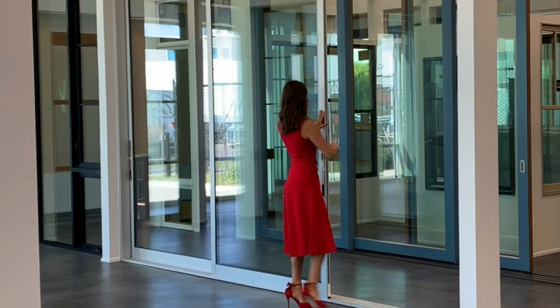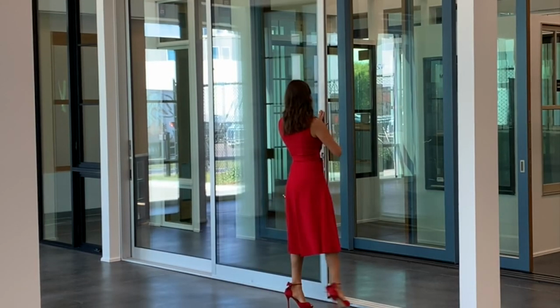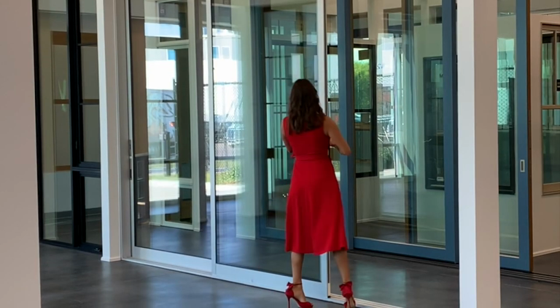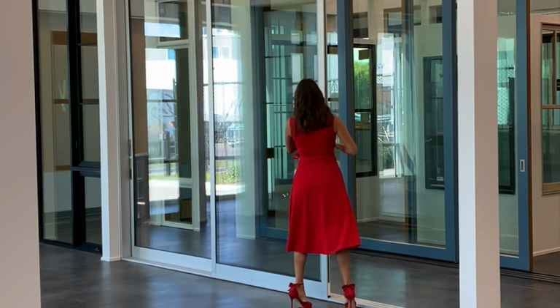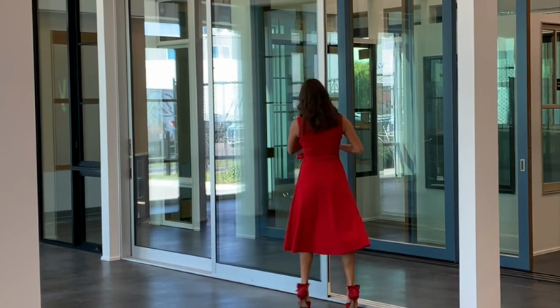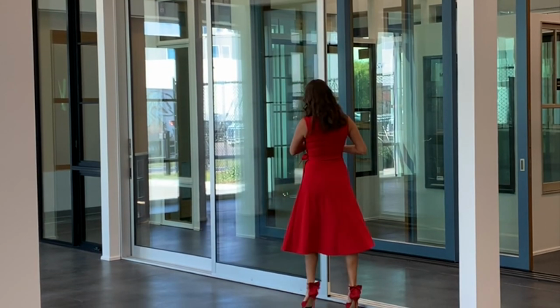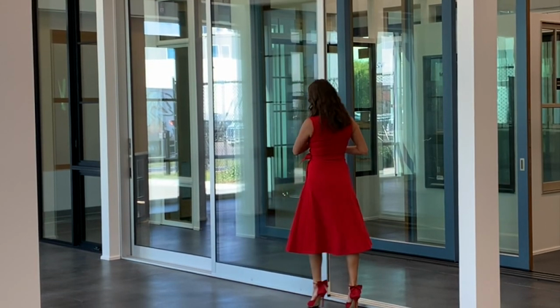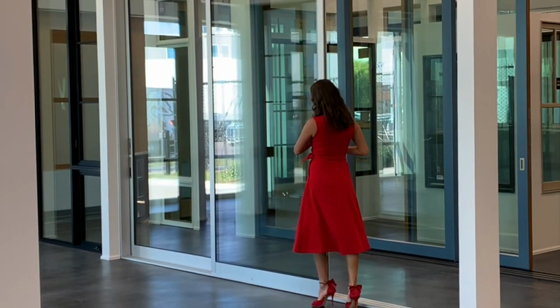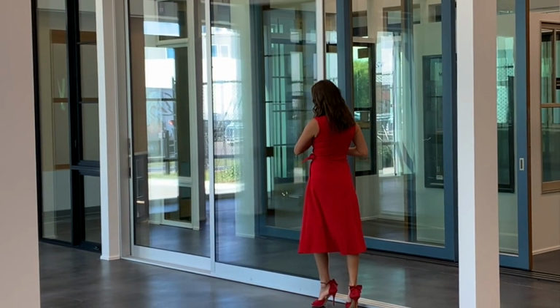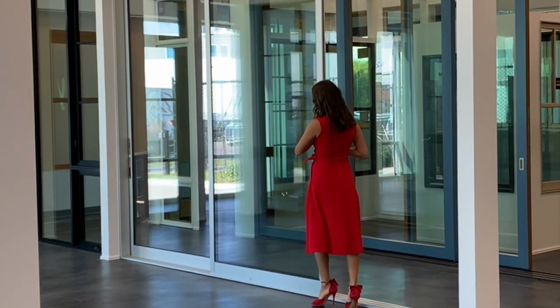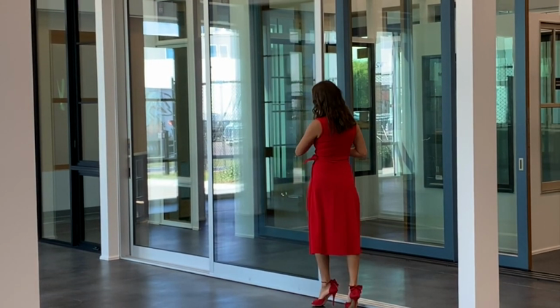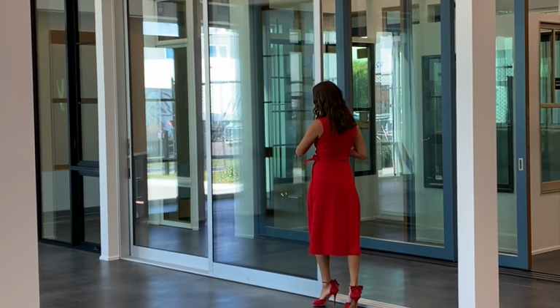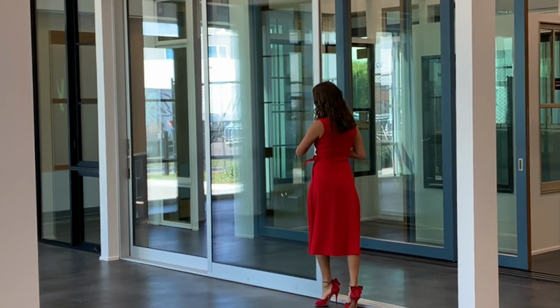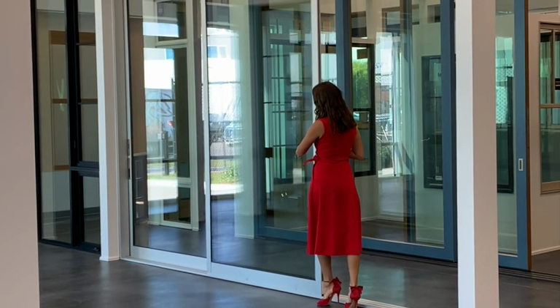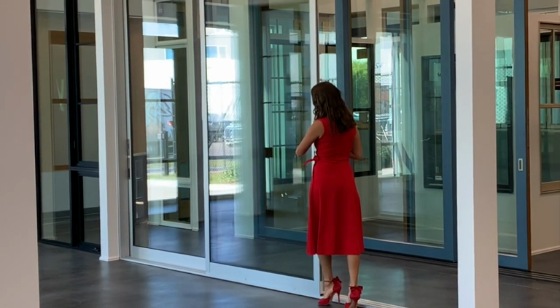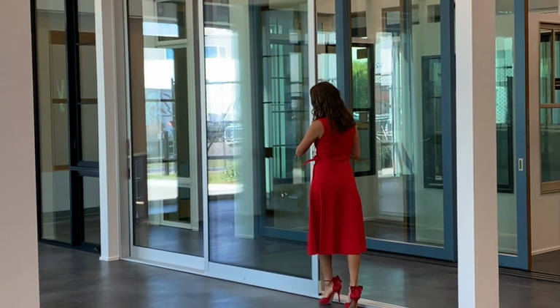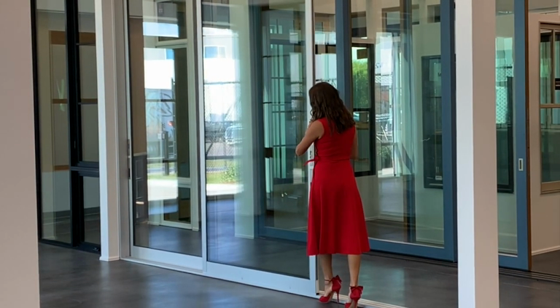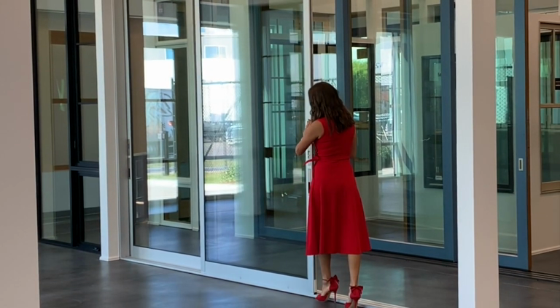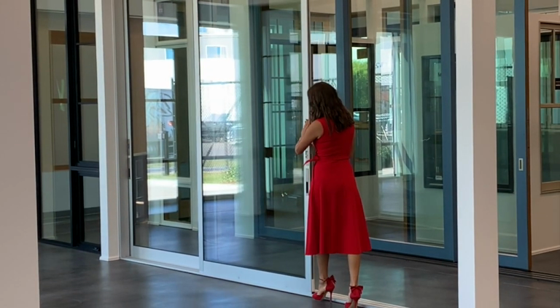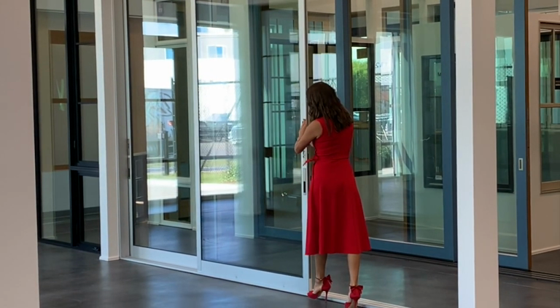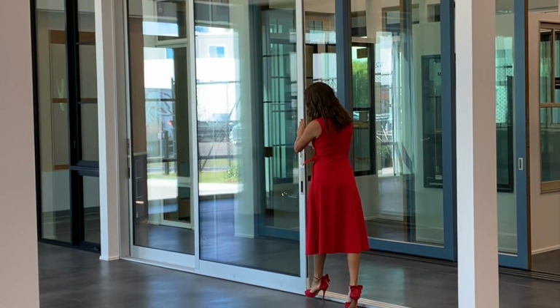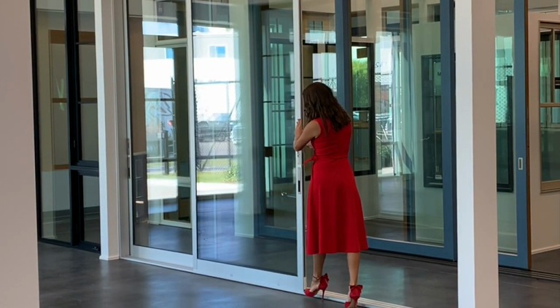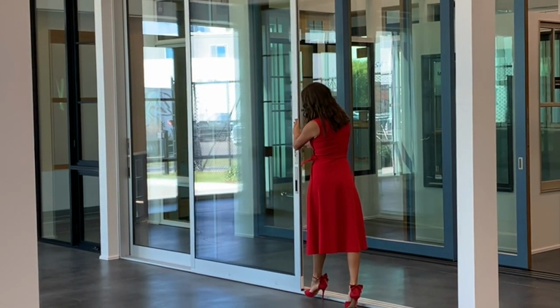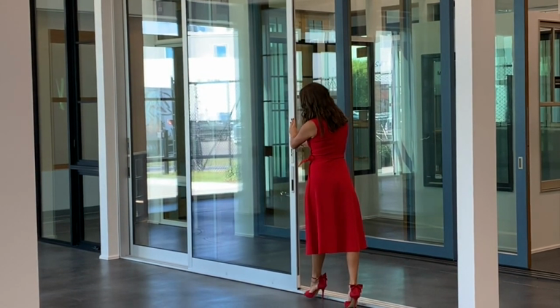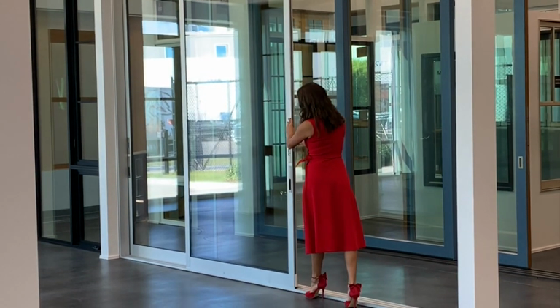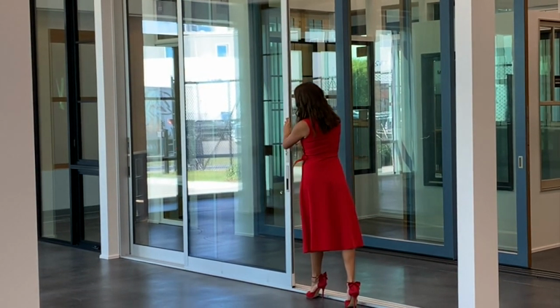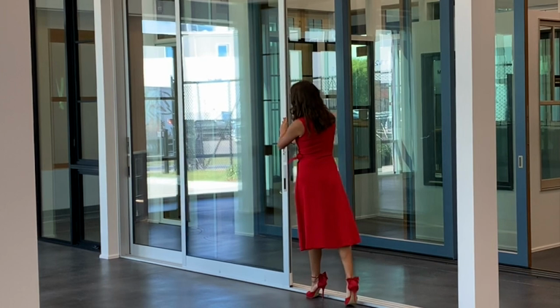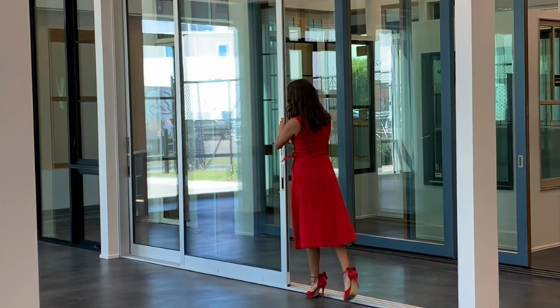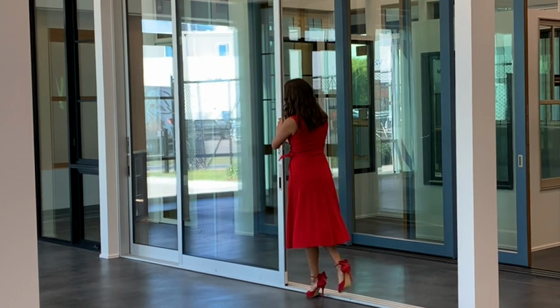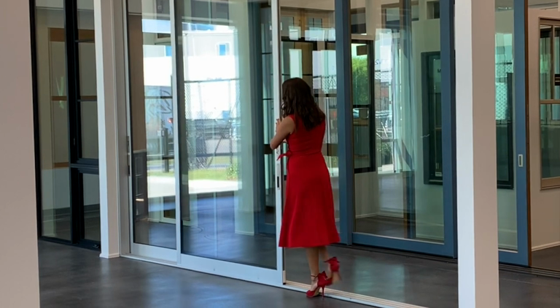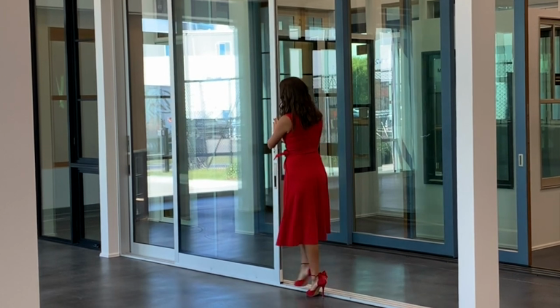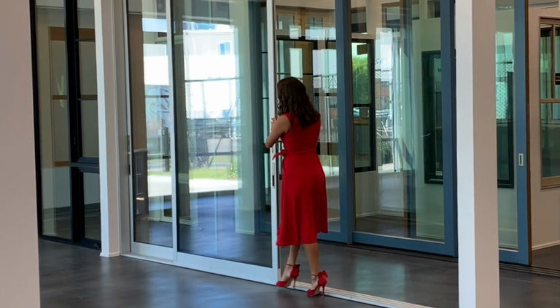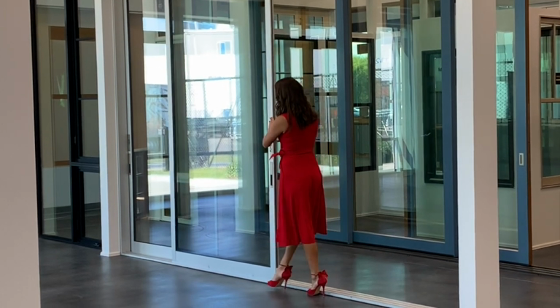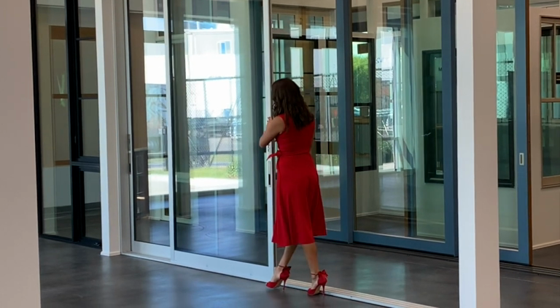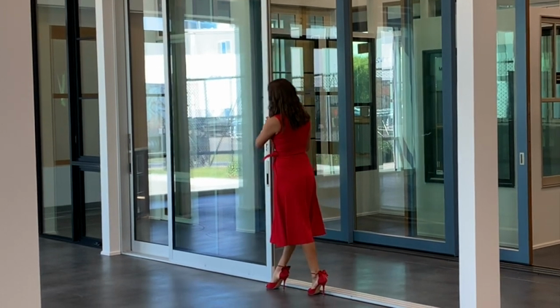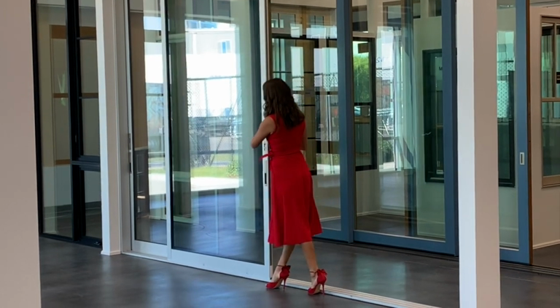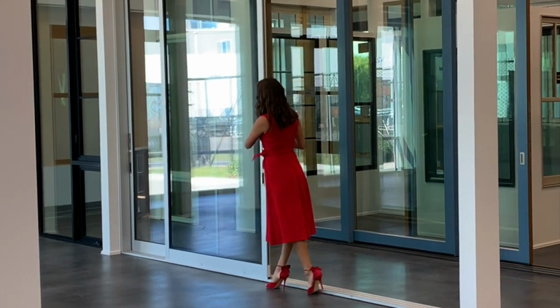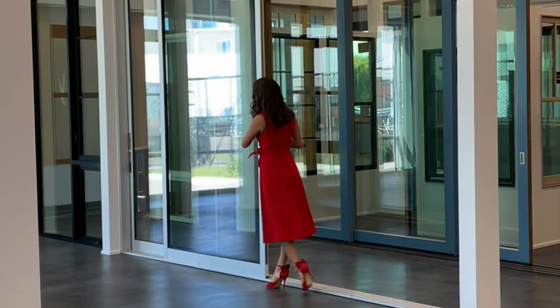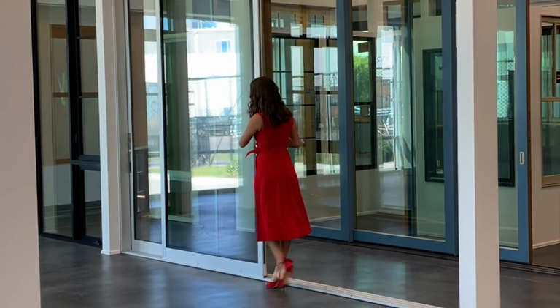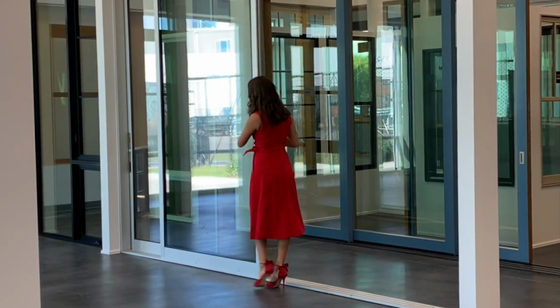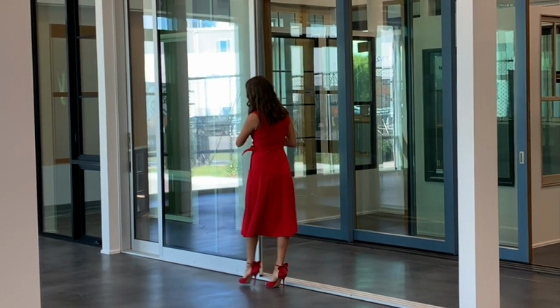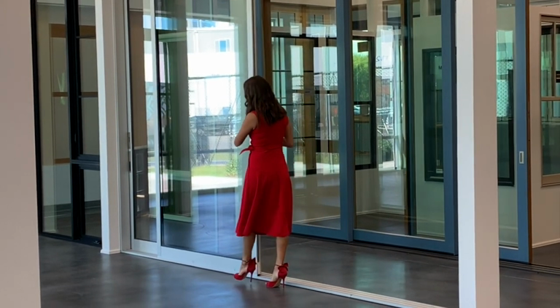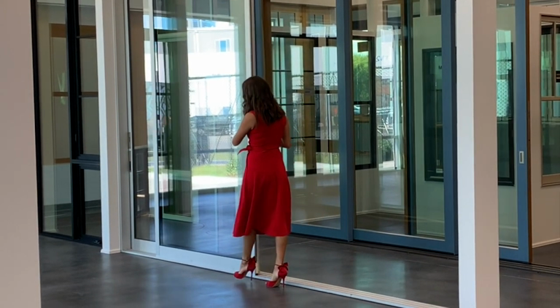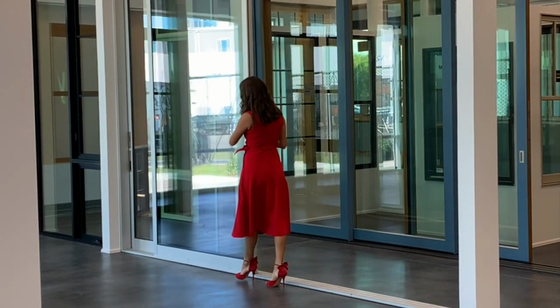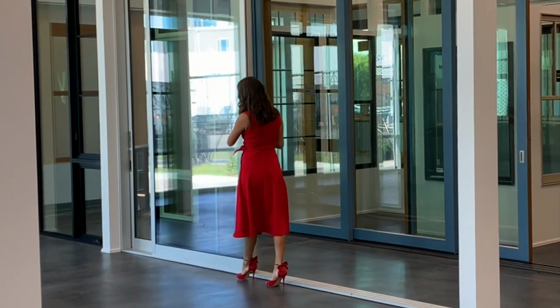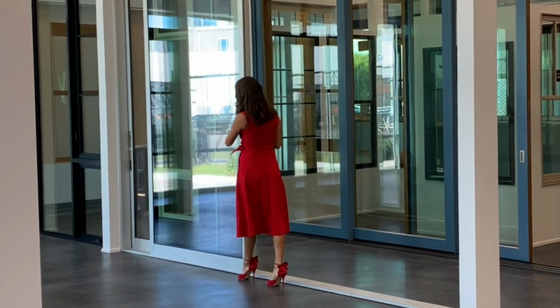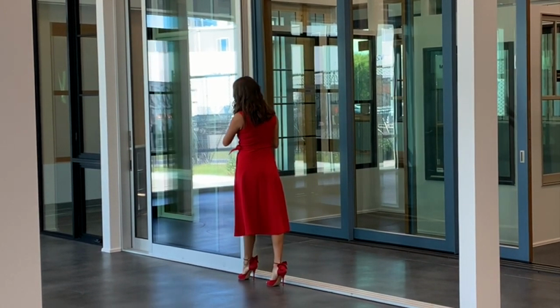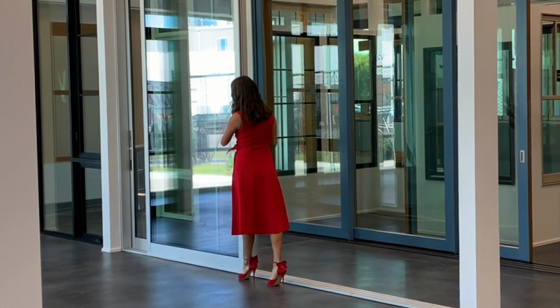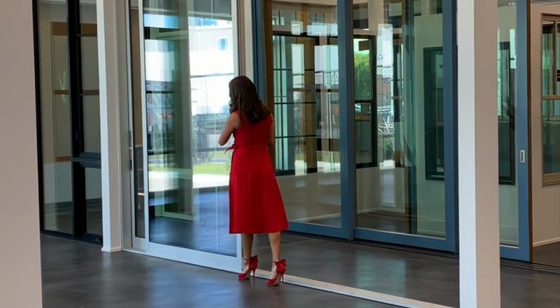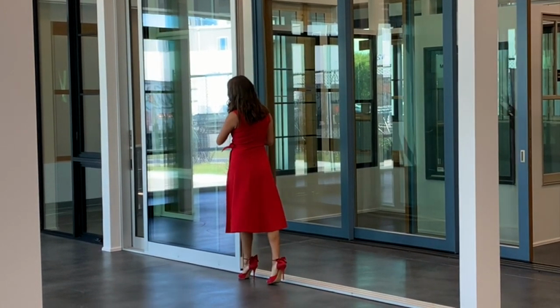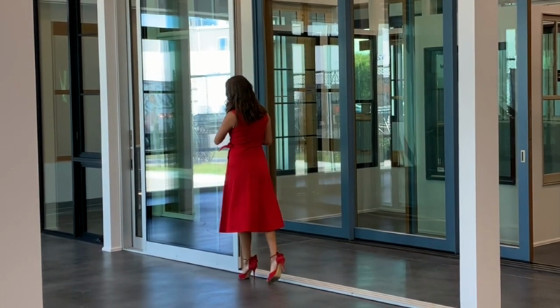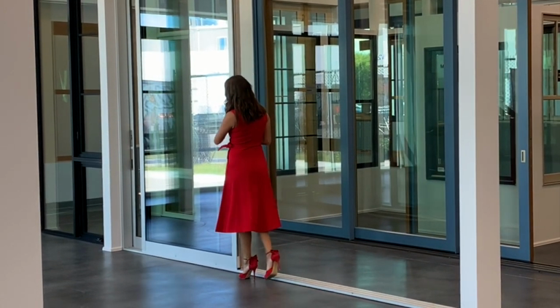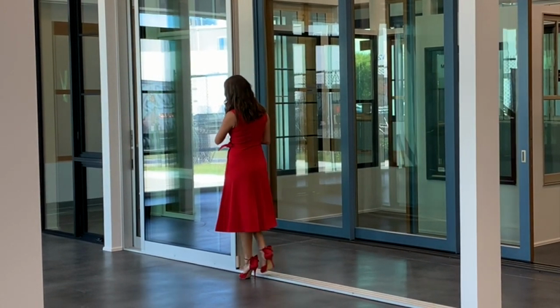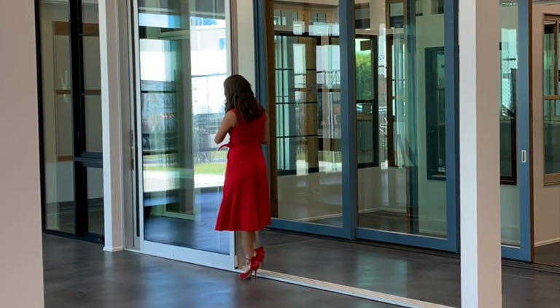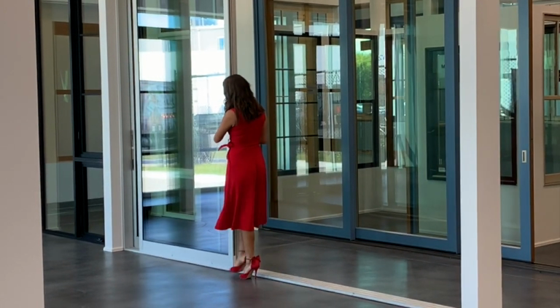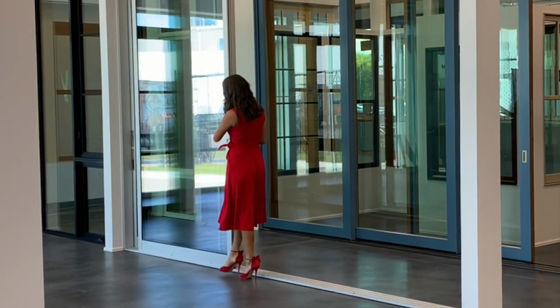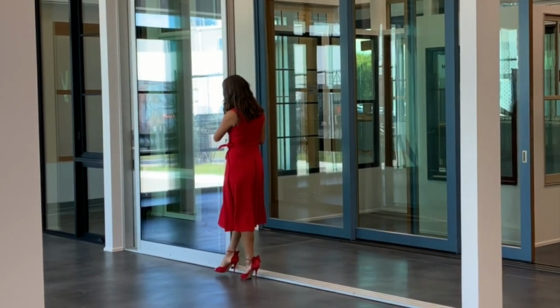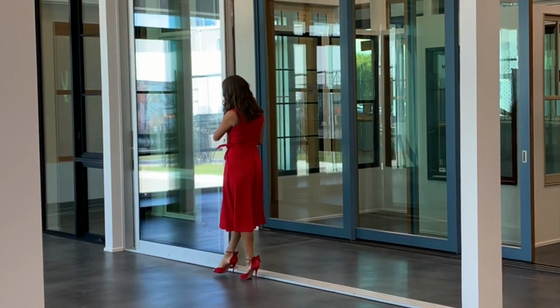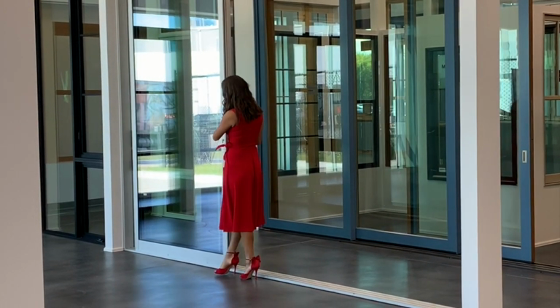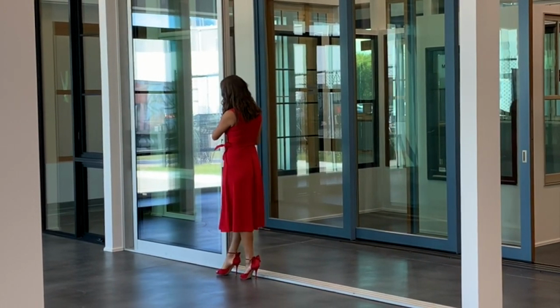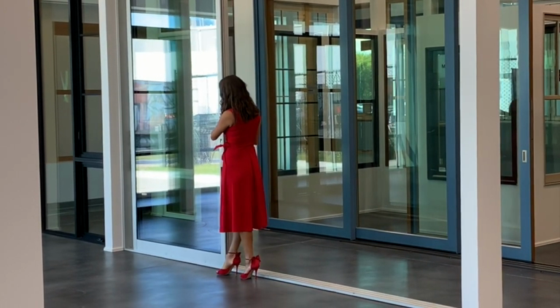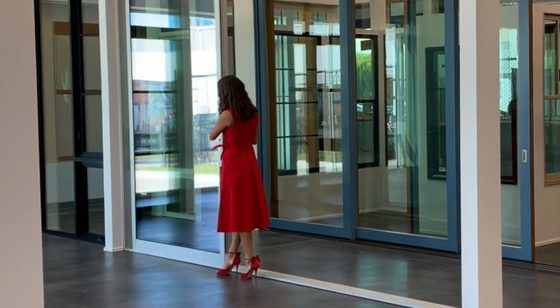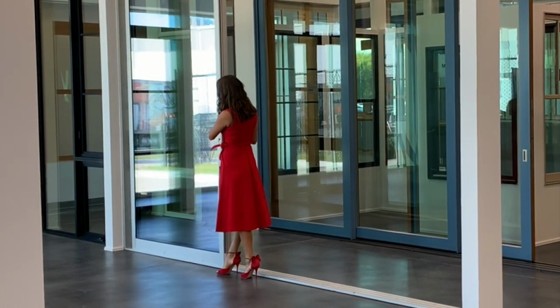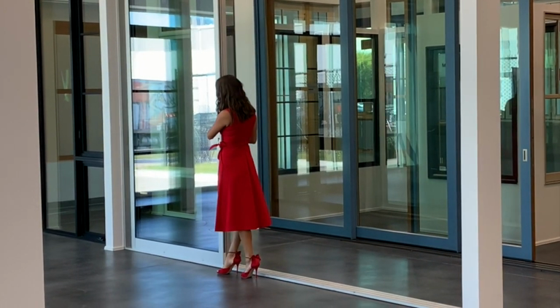These moving walls of glass expand living space, frame beautiful views, and let in fresh air and natural light.